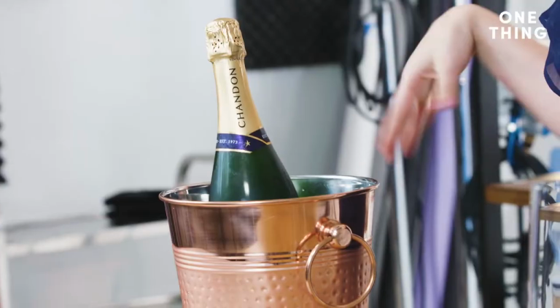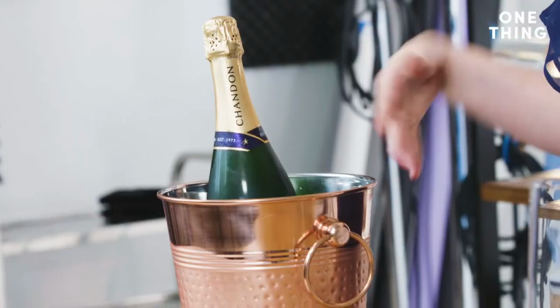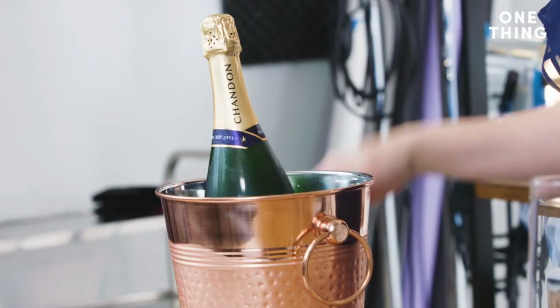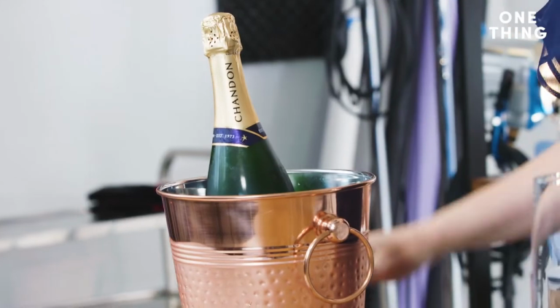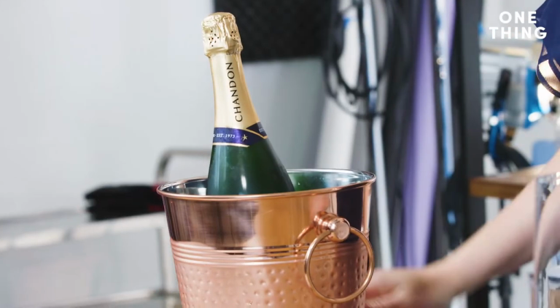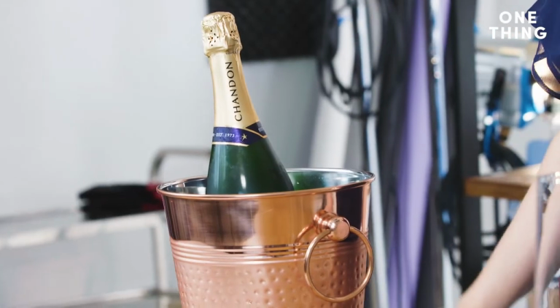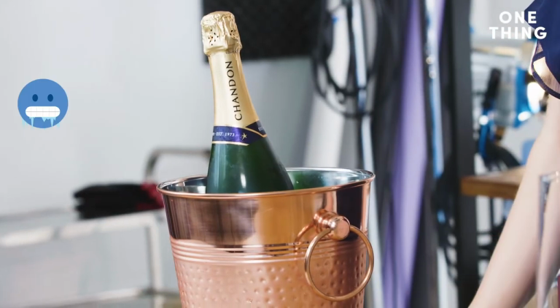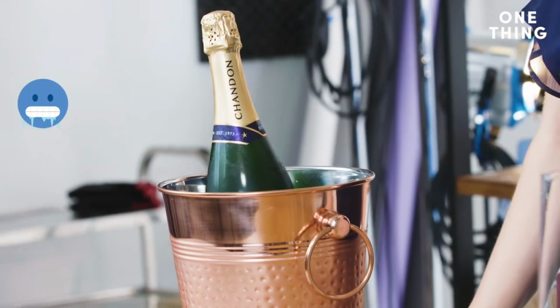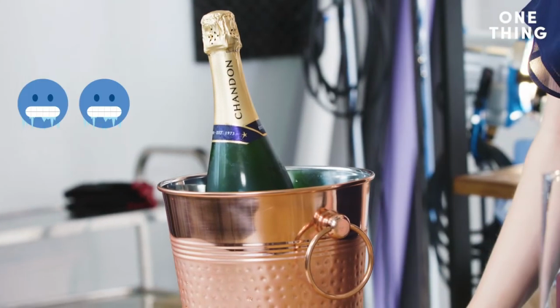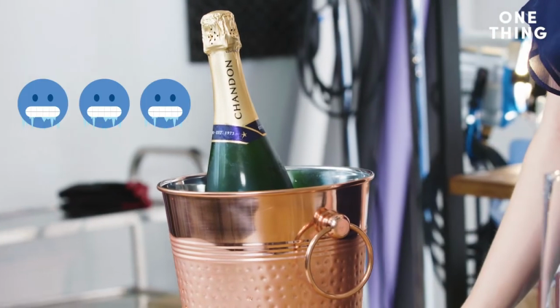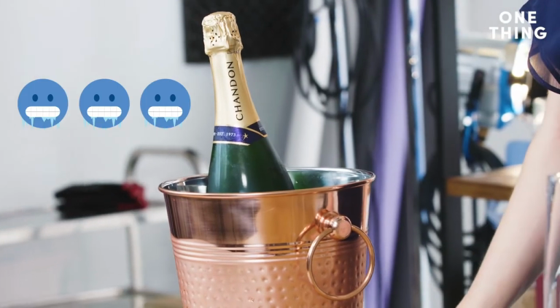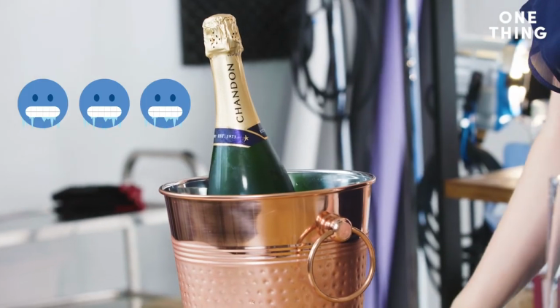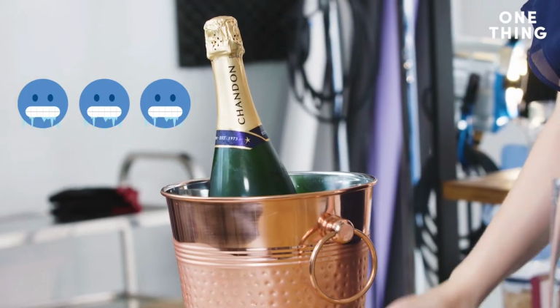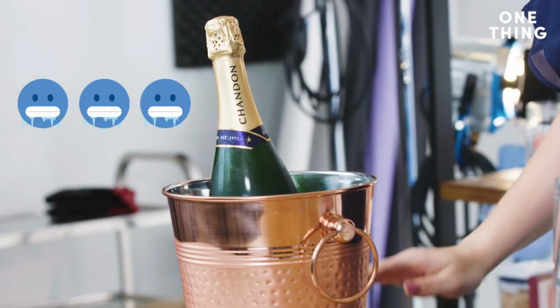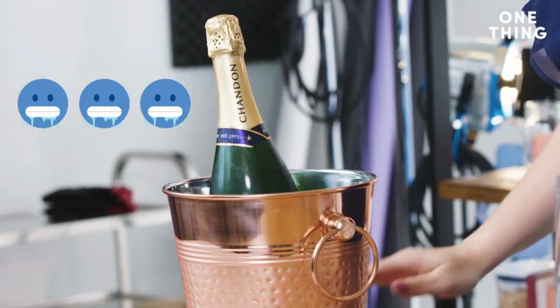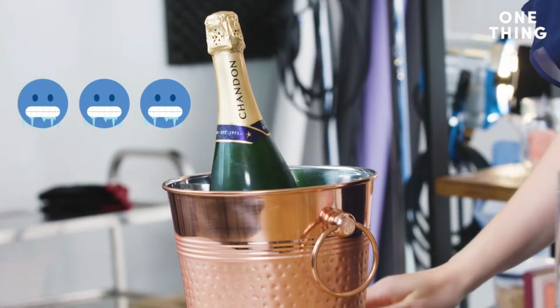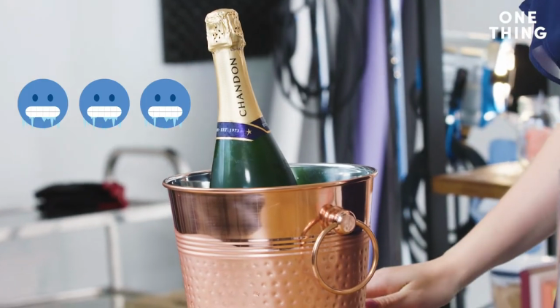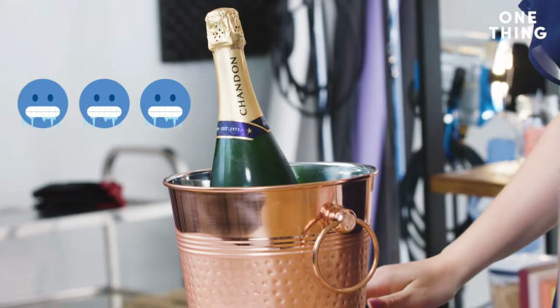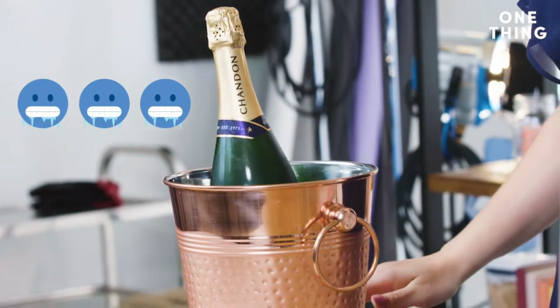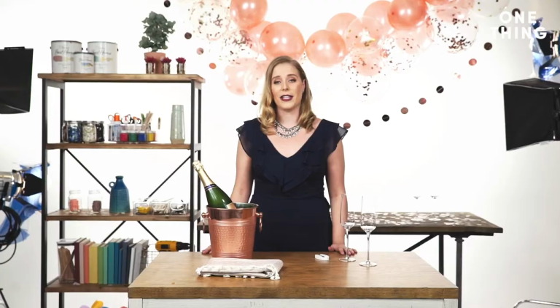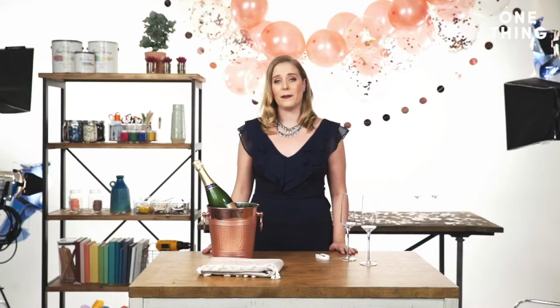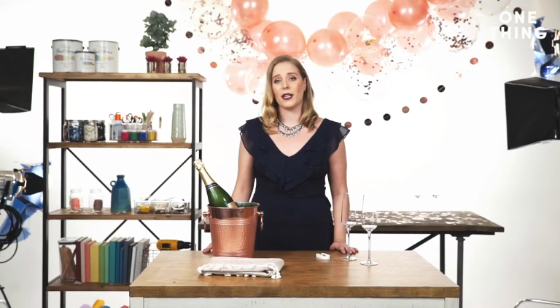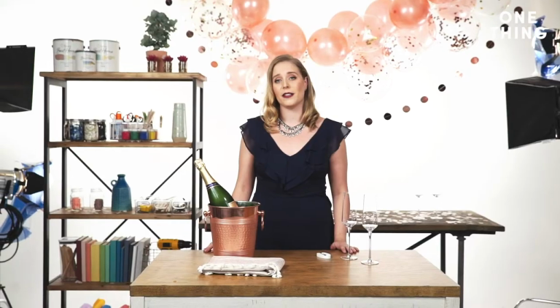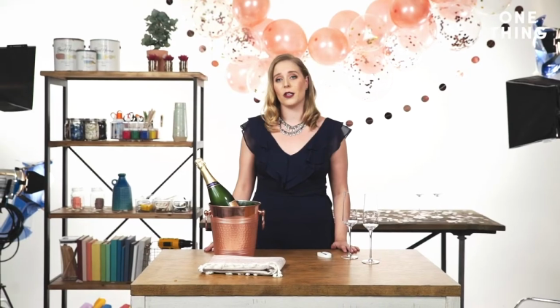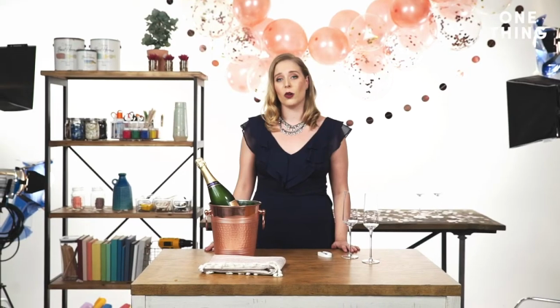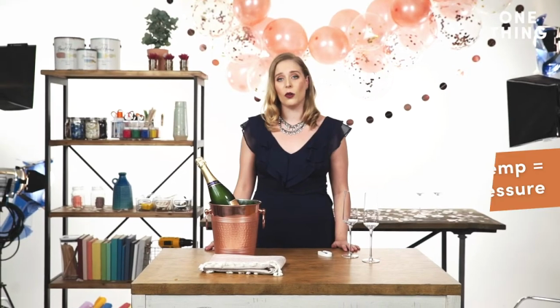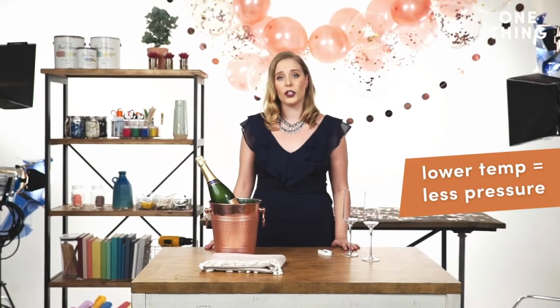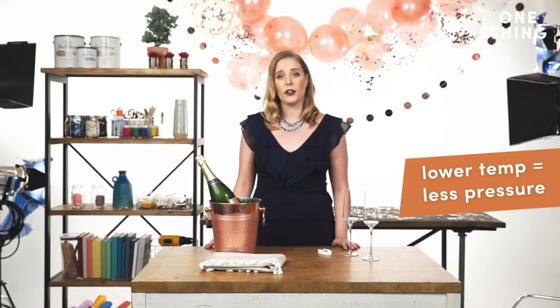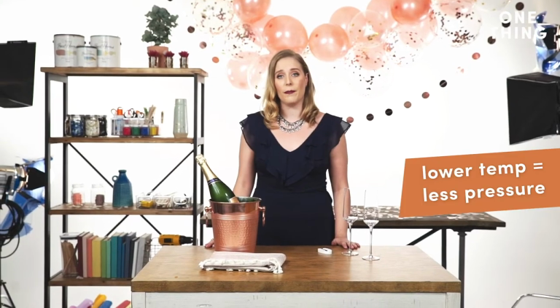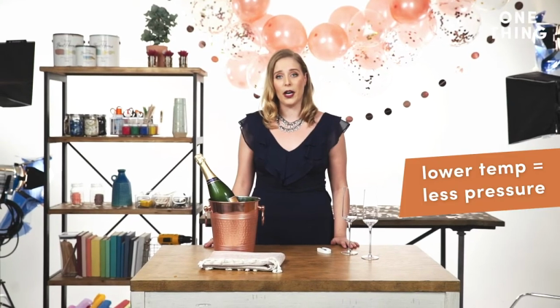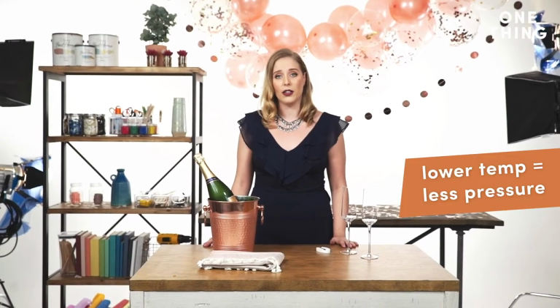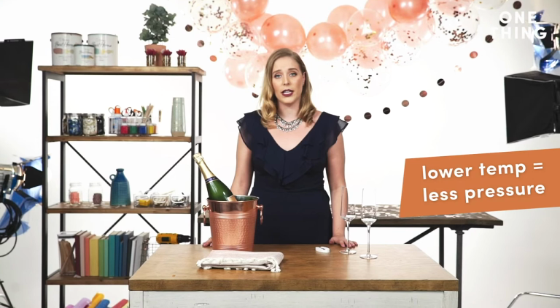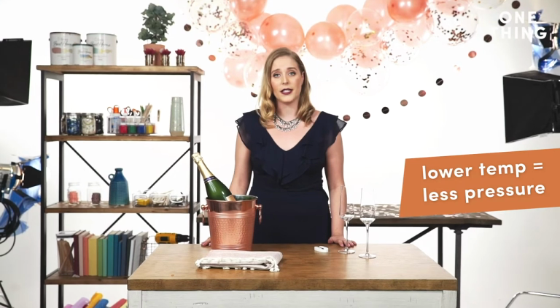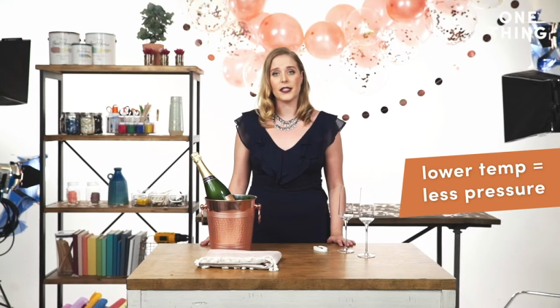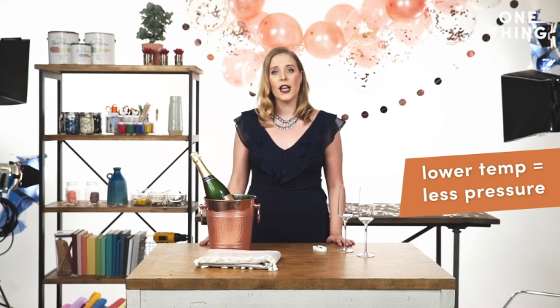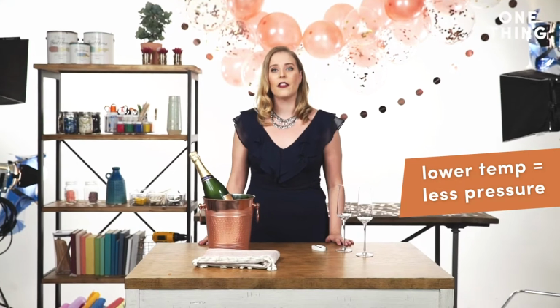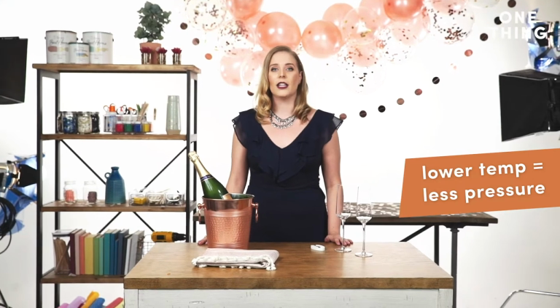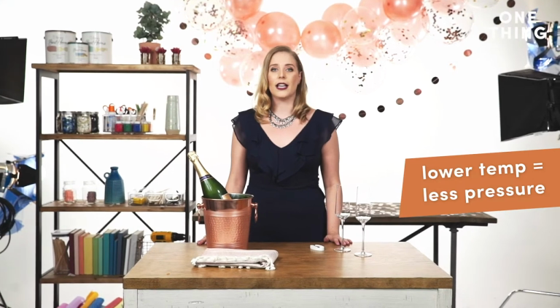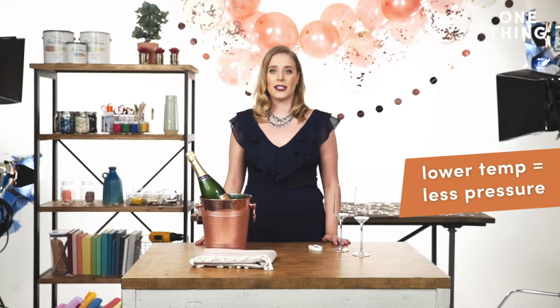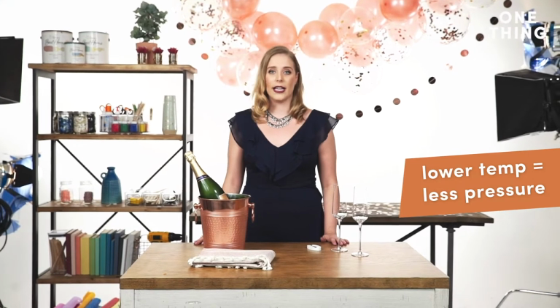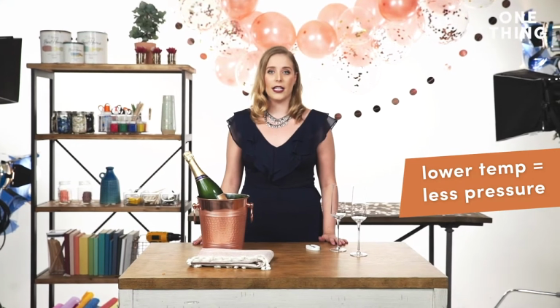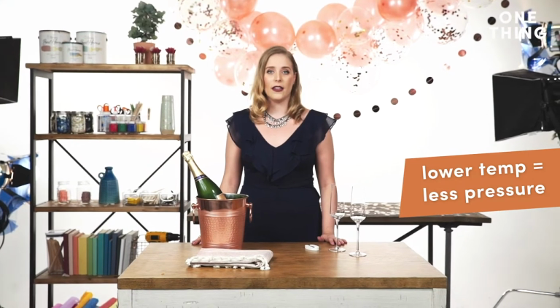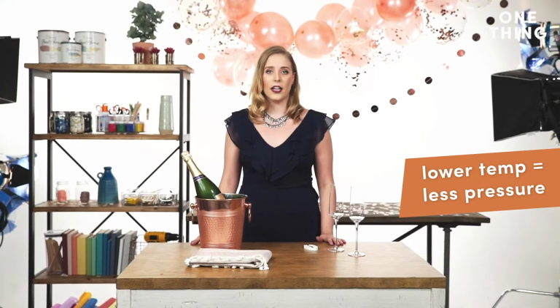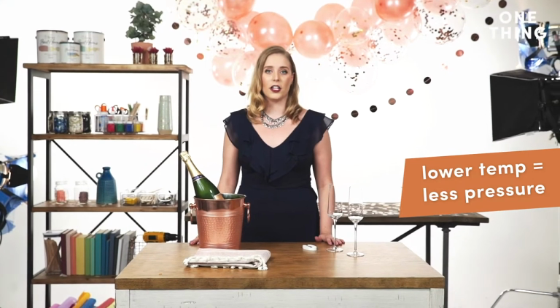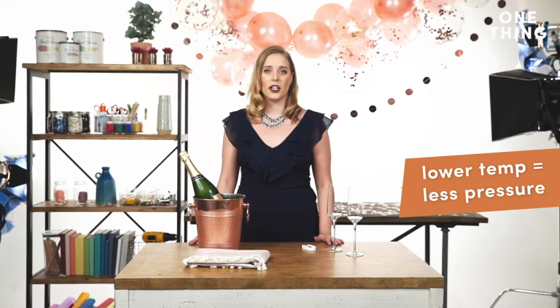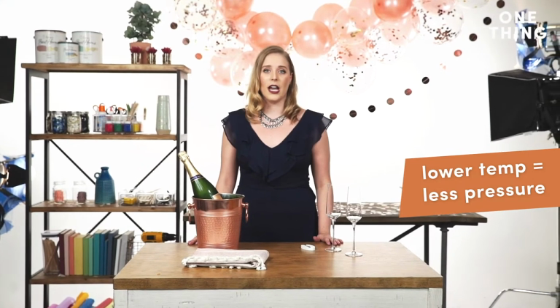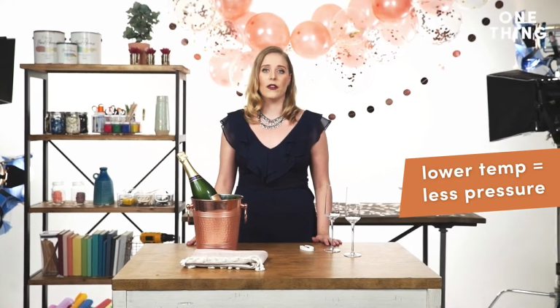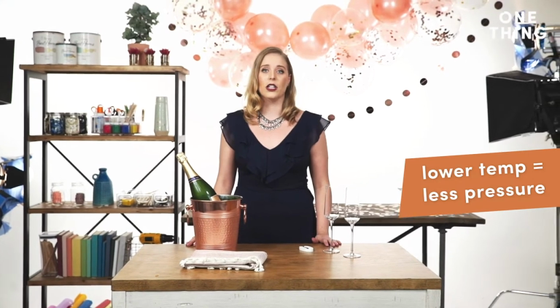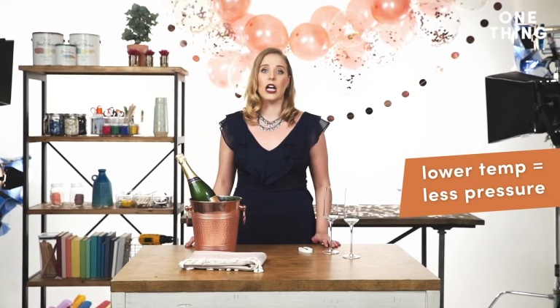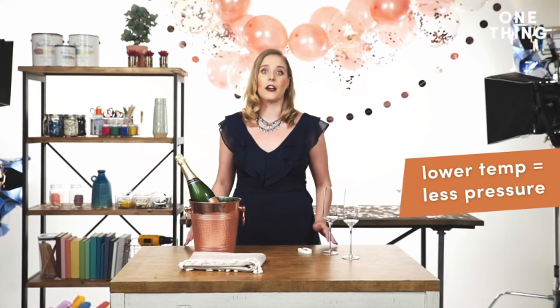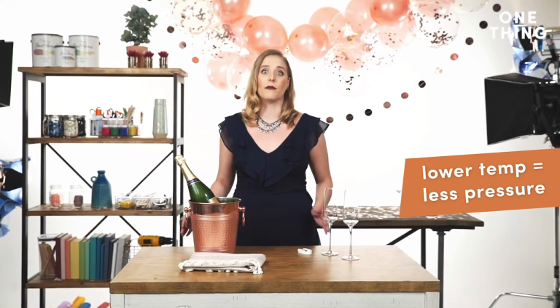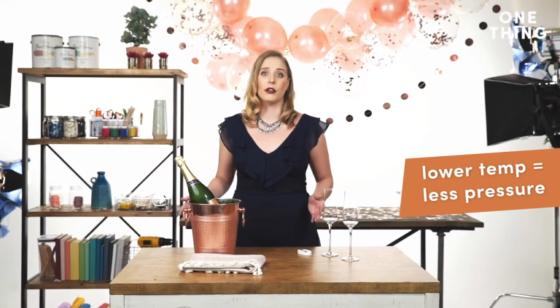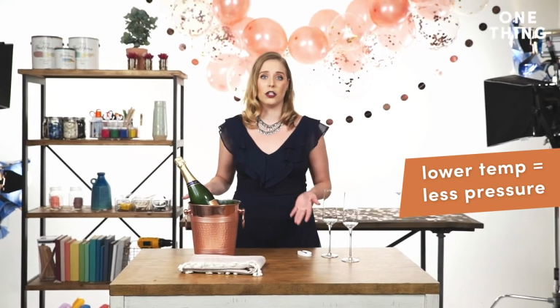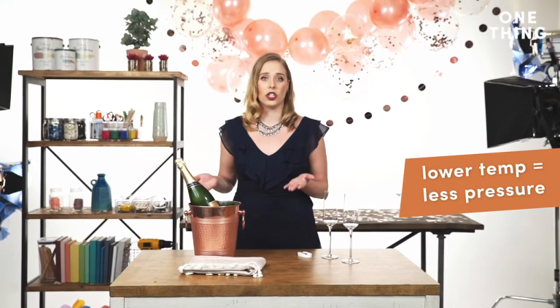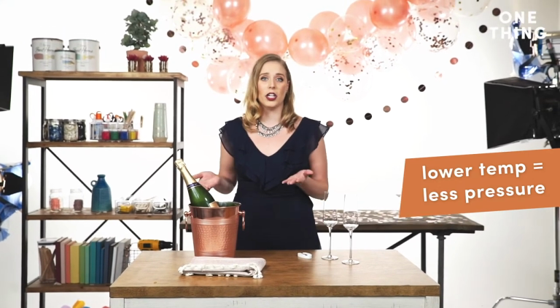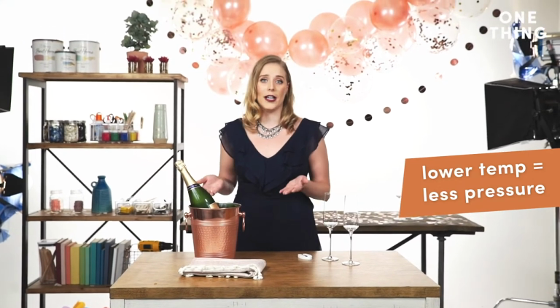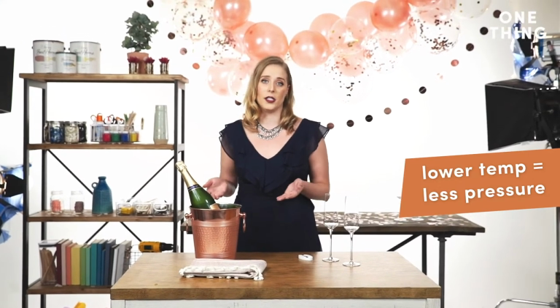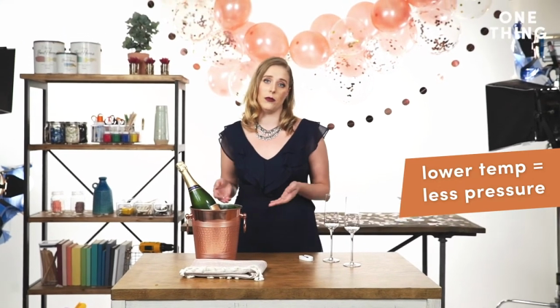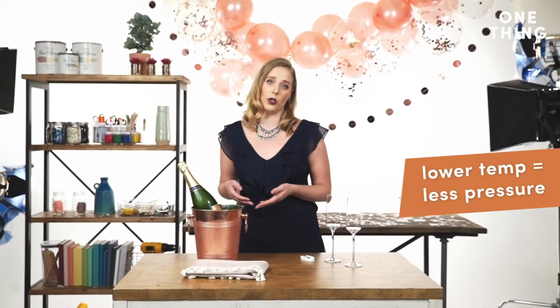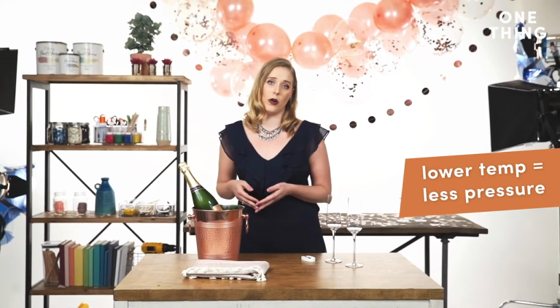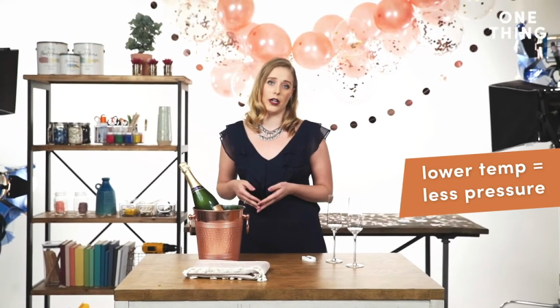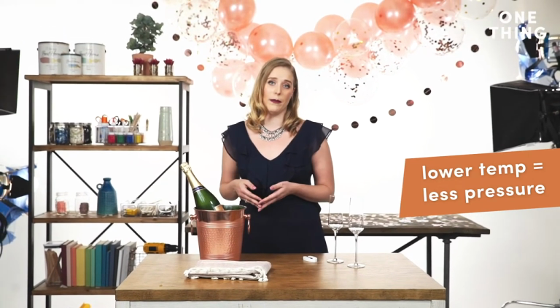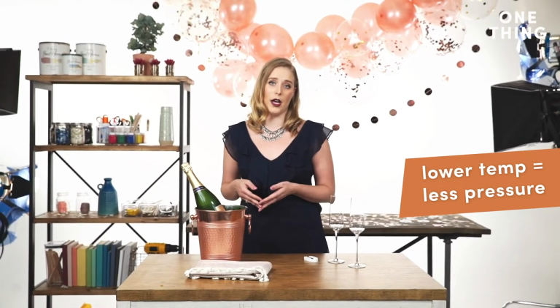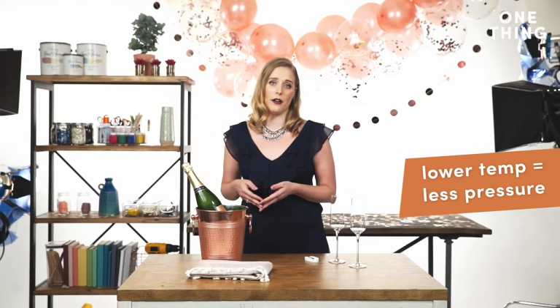You'll notice we're chilling our champagne, and that's because the colder the bottle is, the less likely you're going to have a lot of pressure as you uncork the bottle.